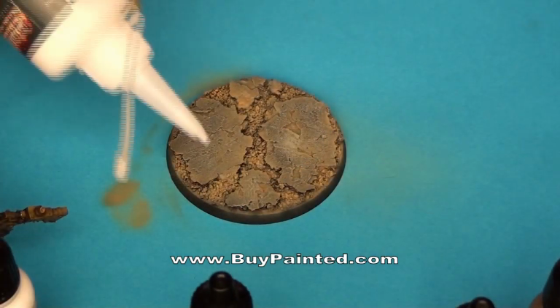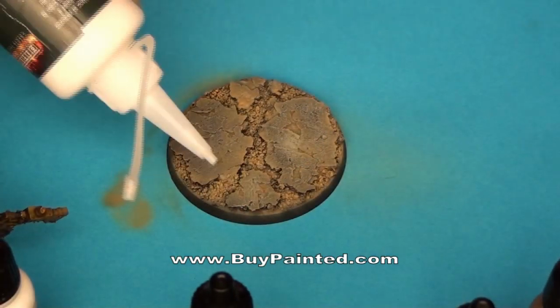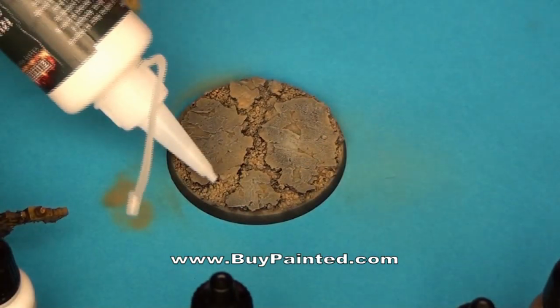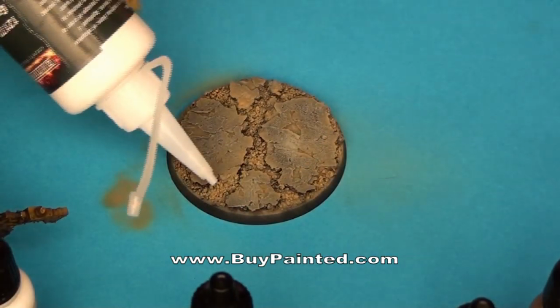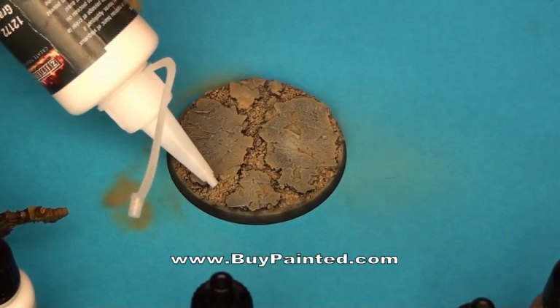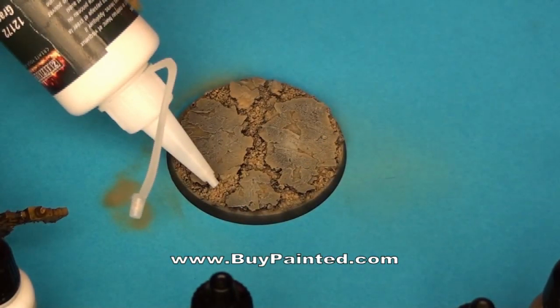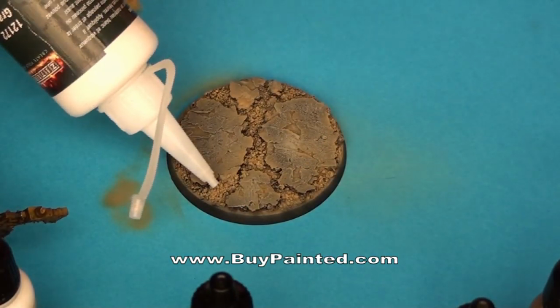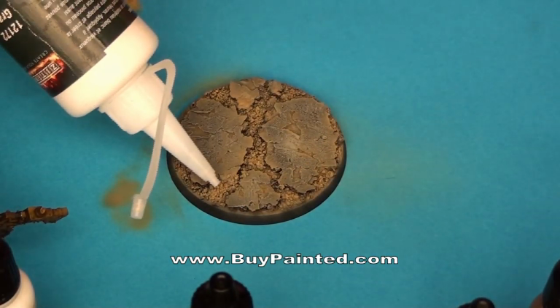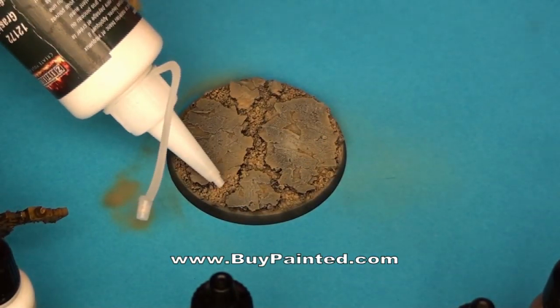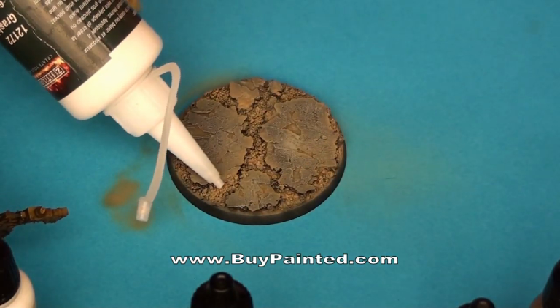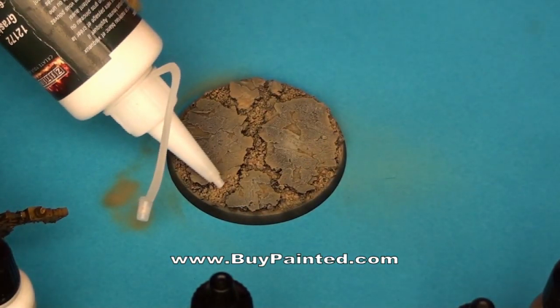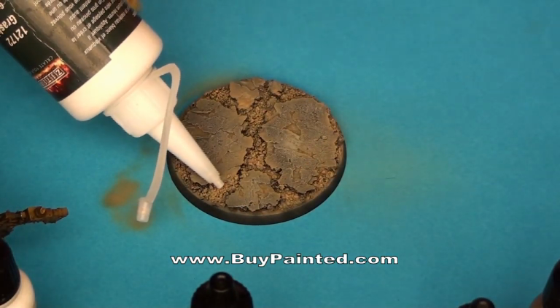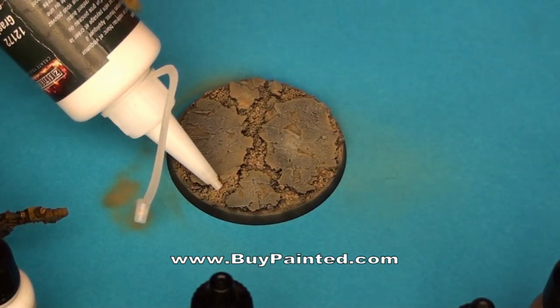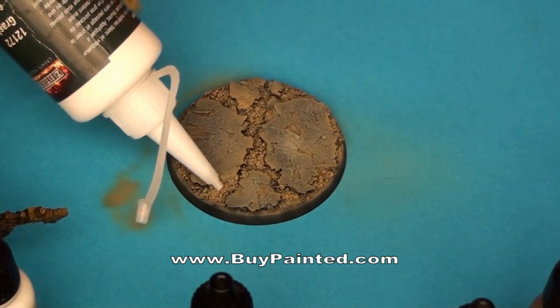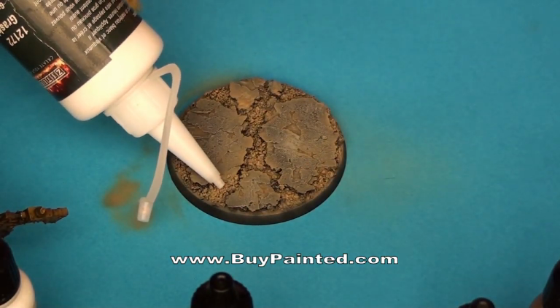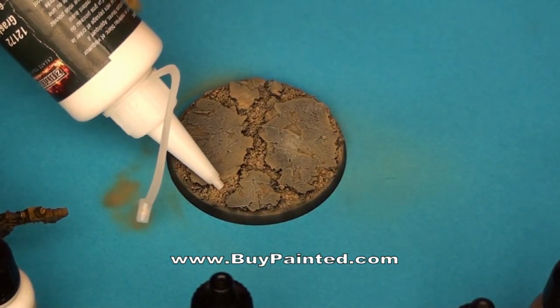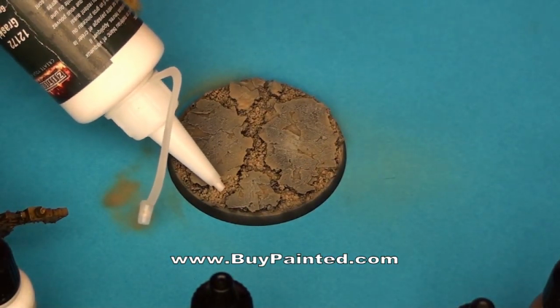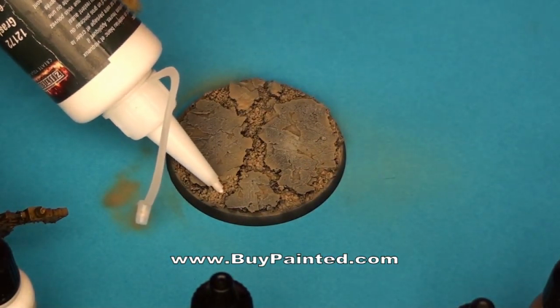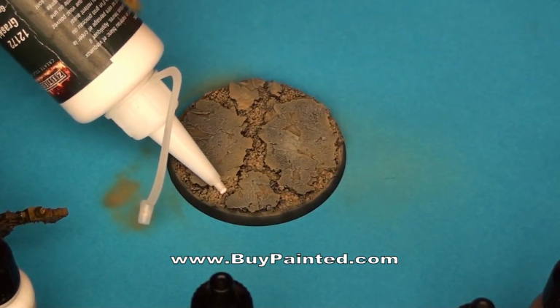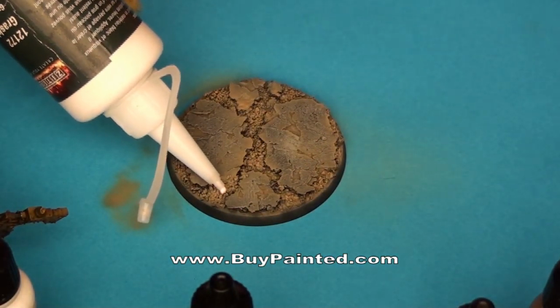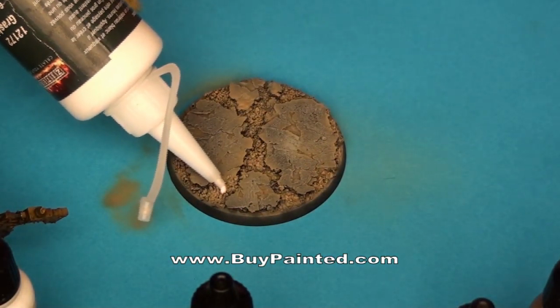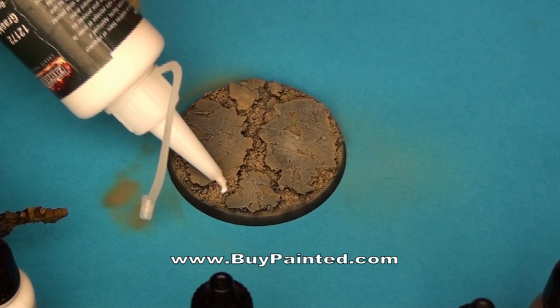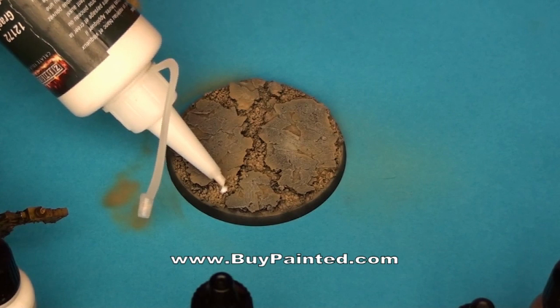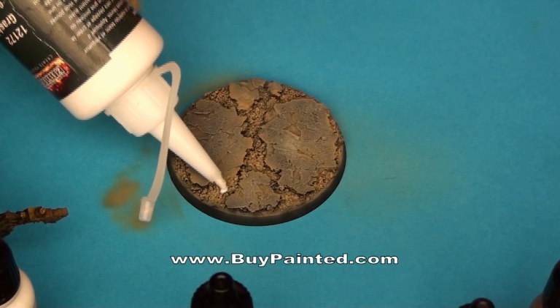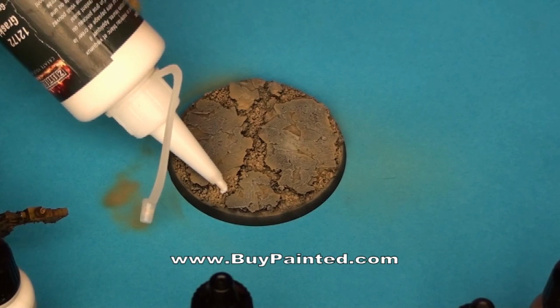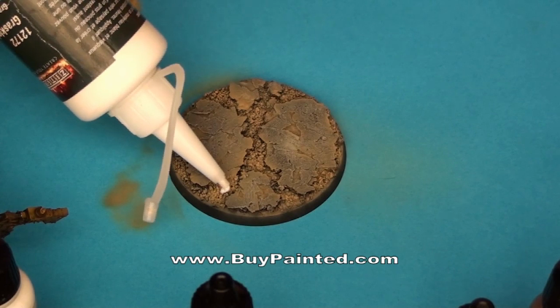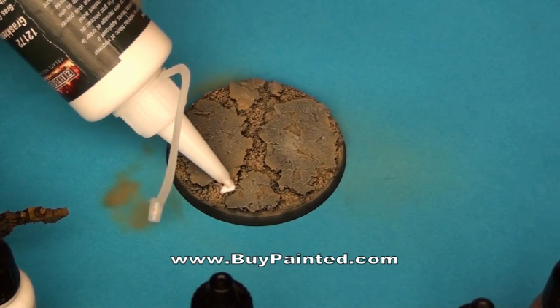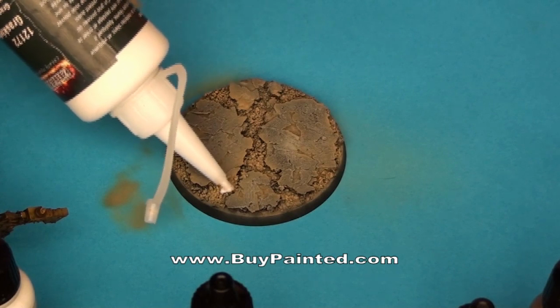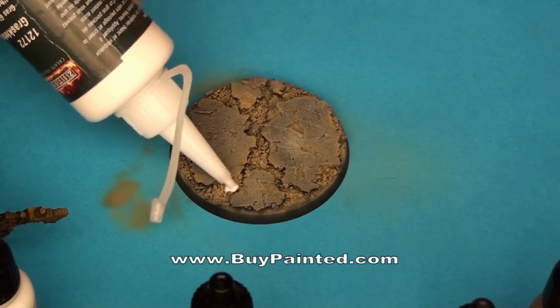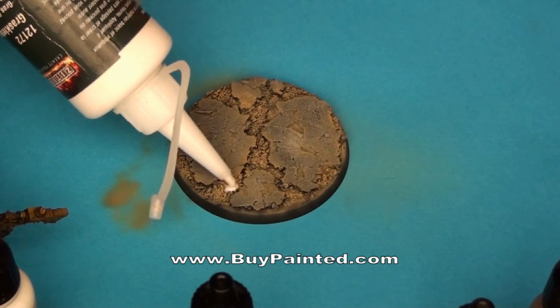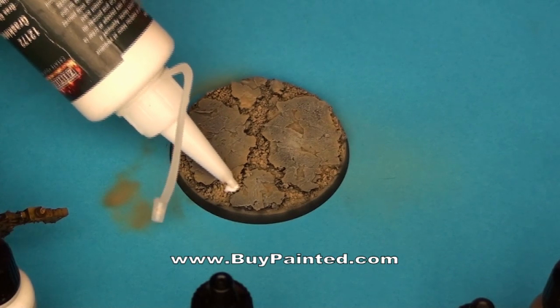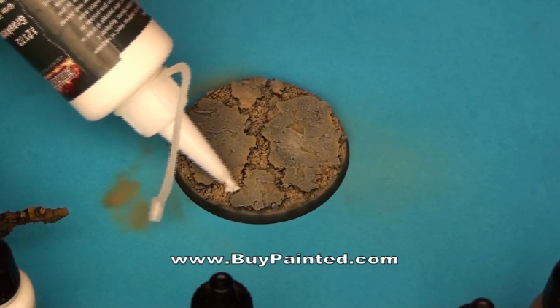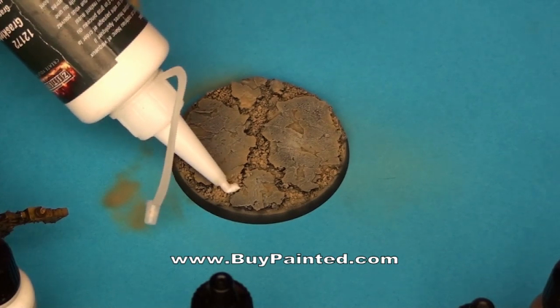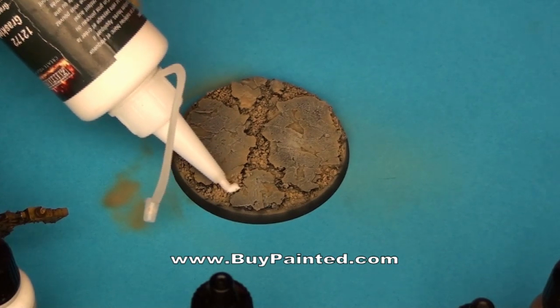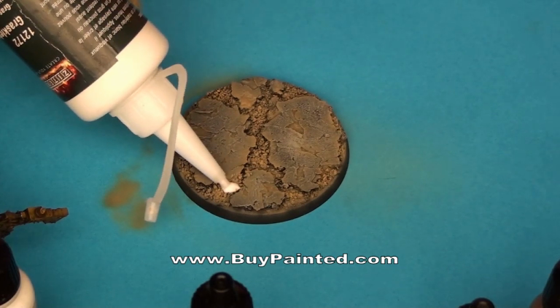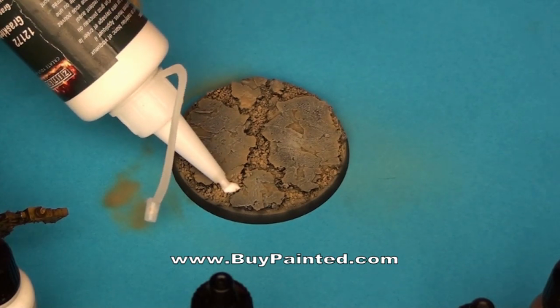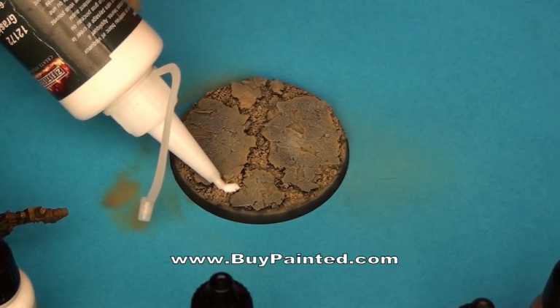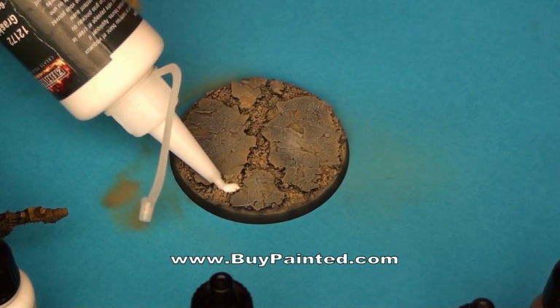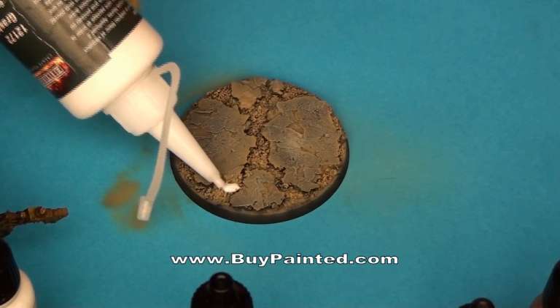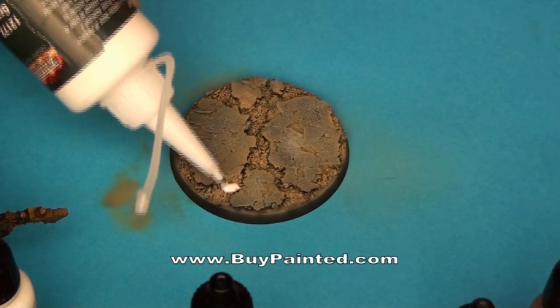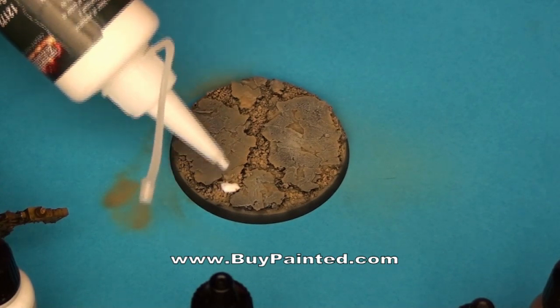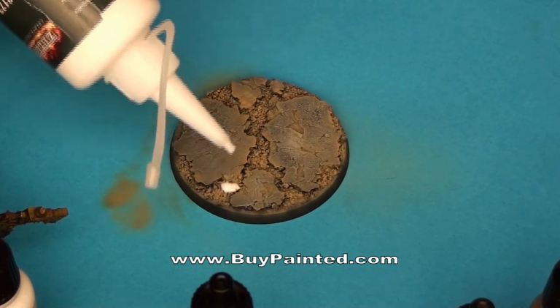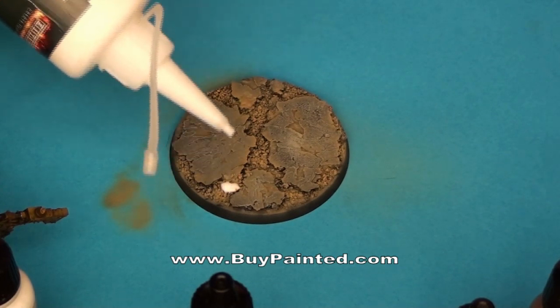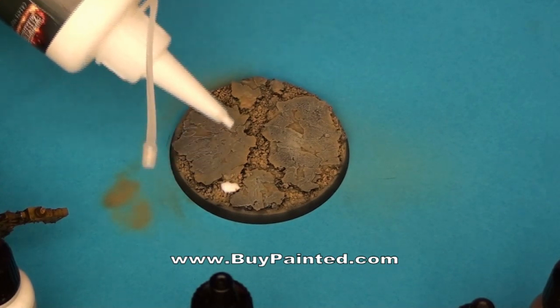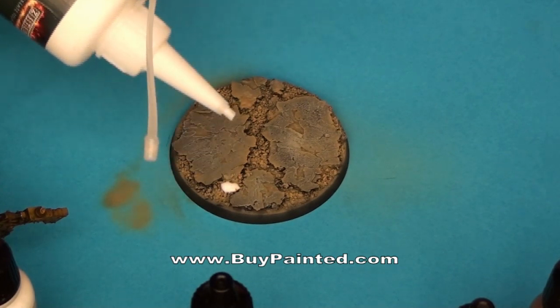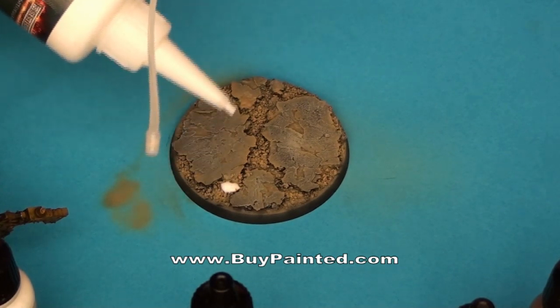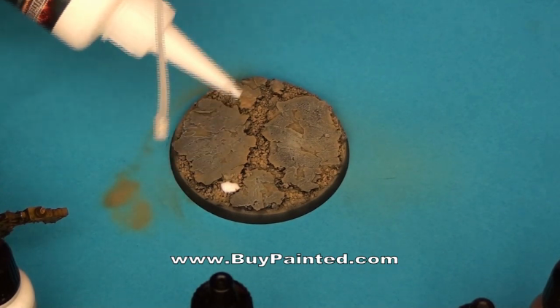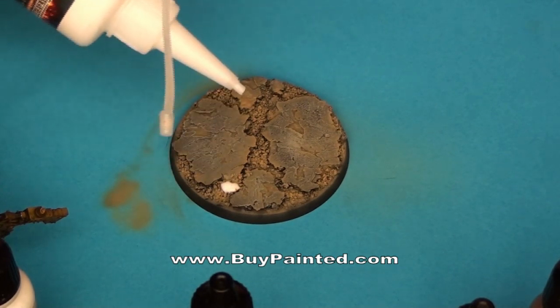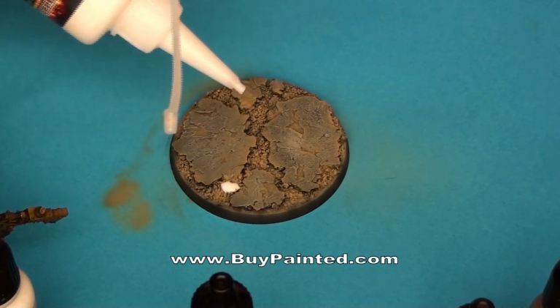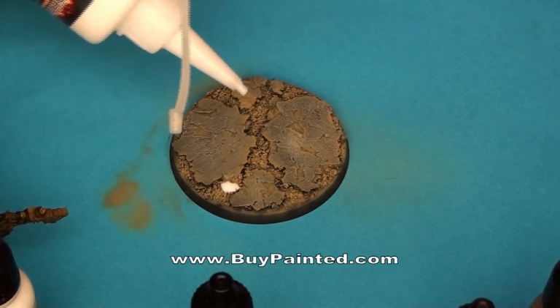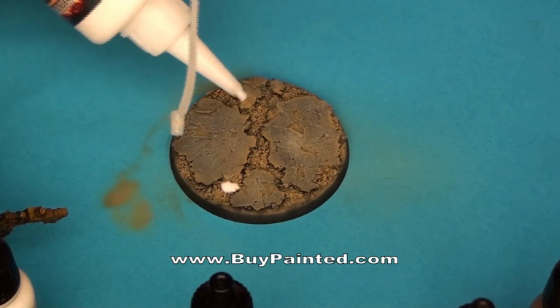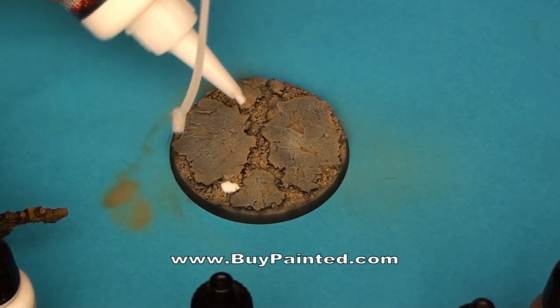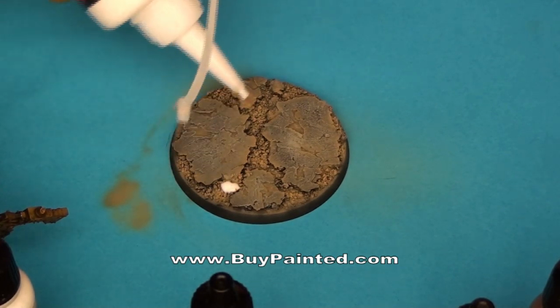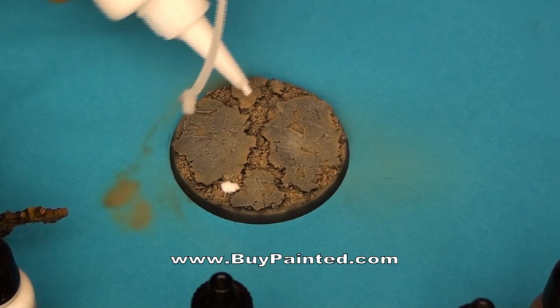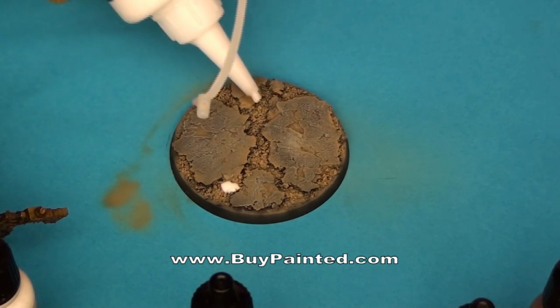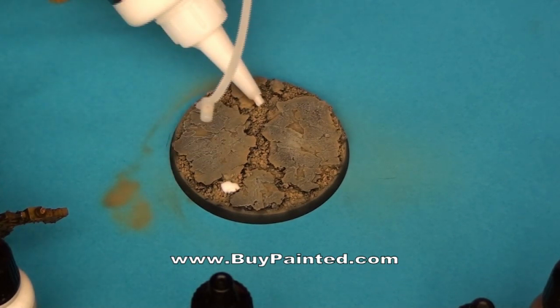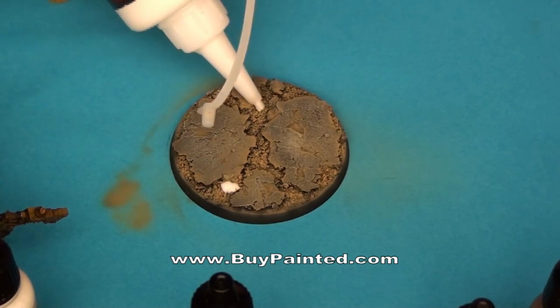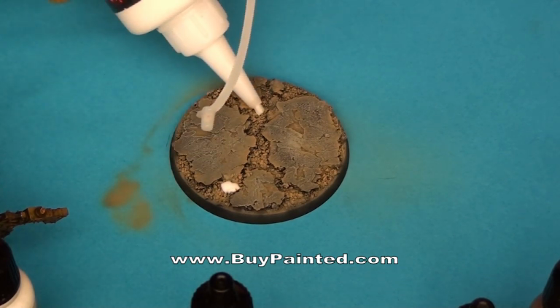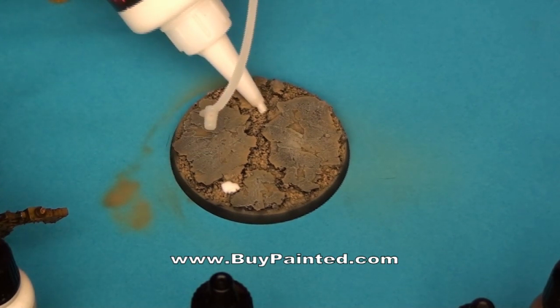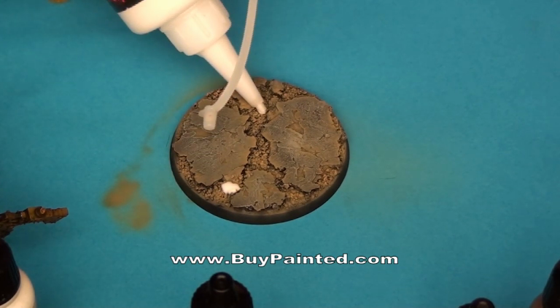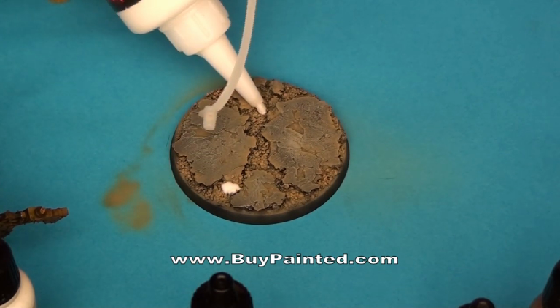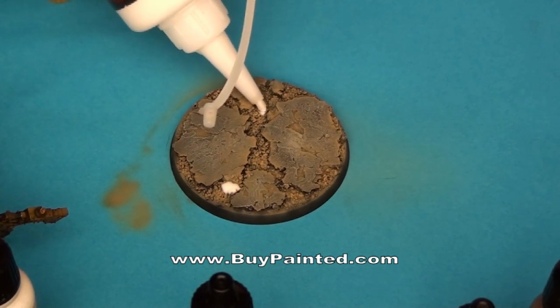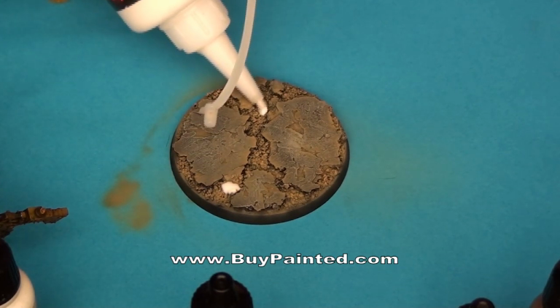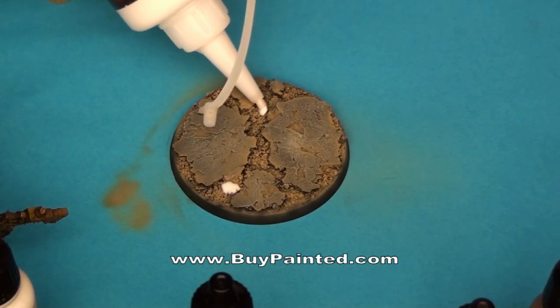My debris base needs one more finishing detail. Between the debris, a few tufts of grass will look great.